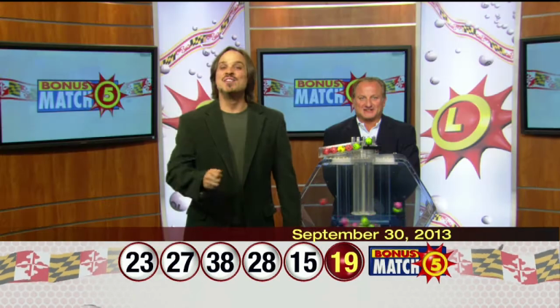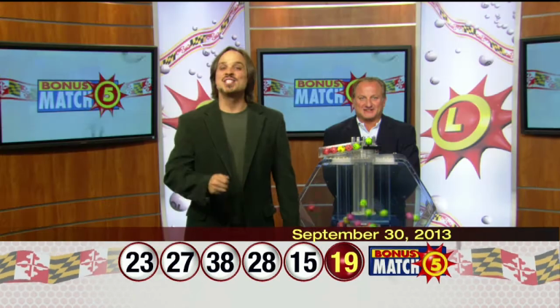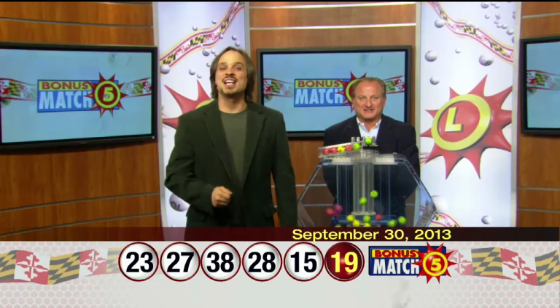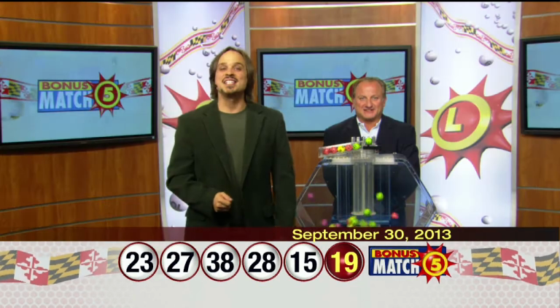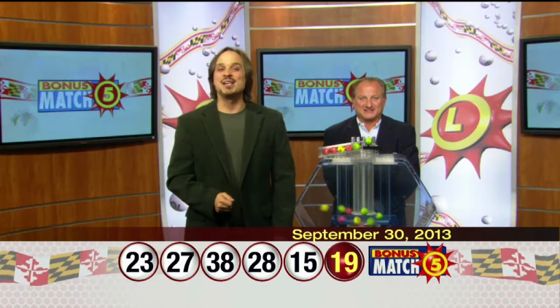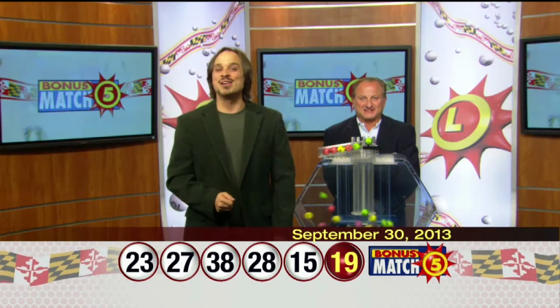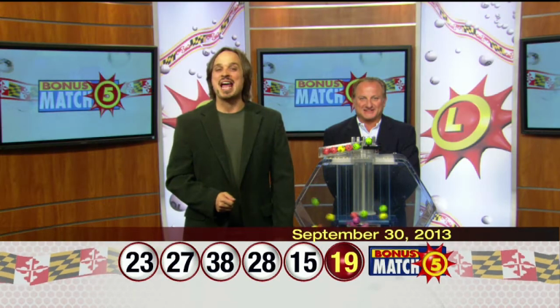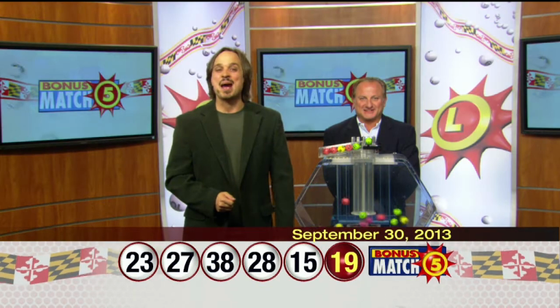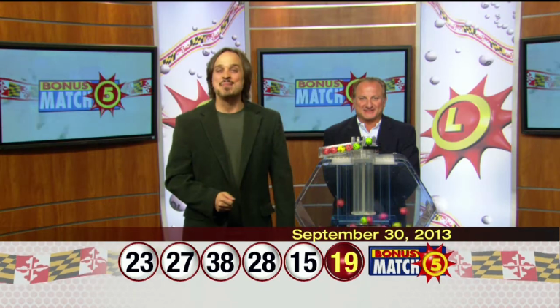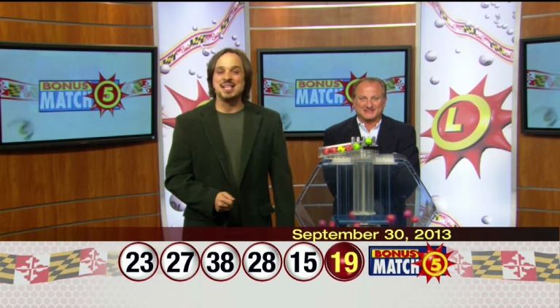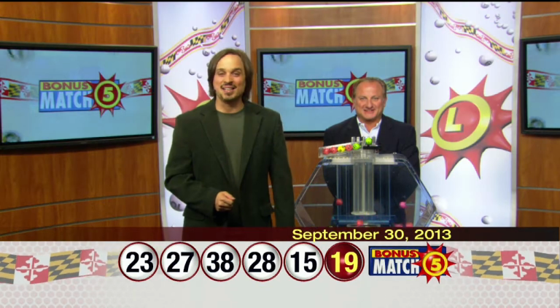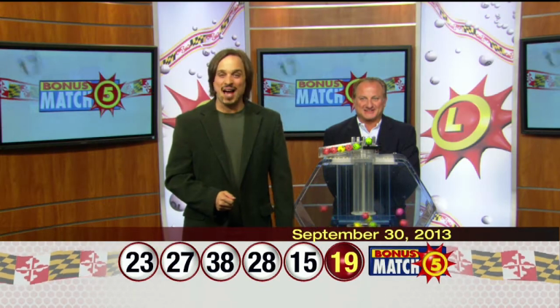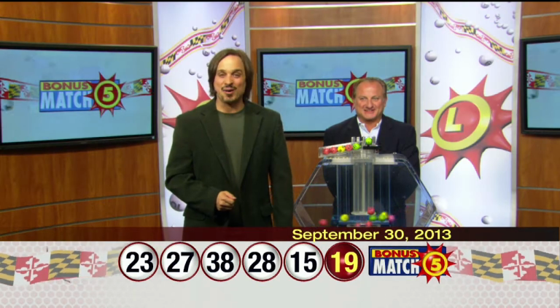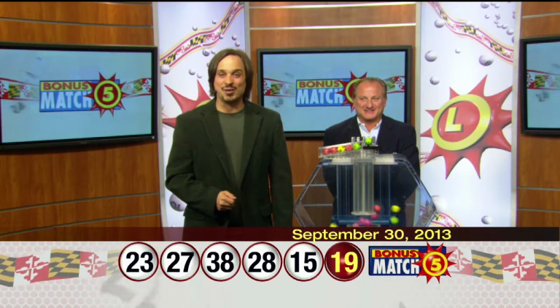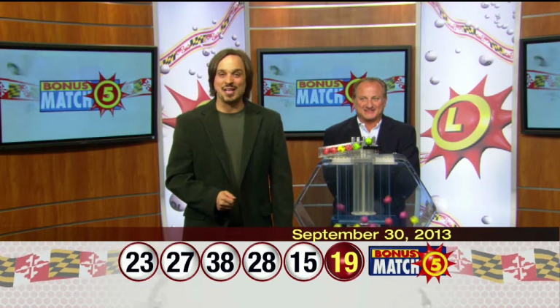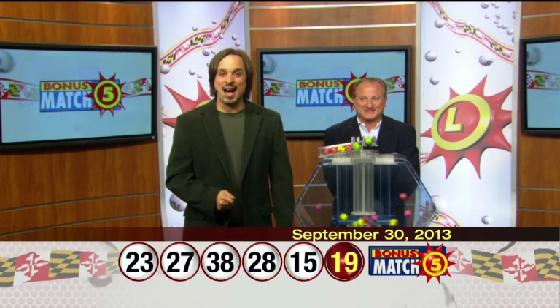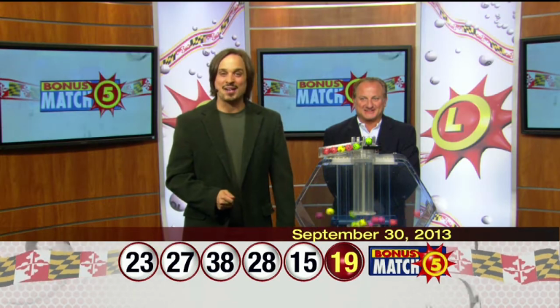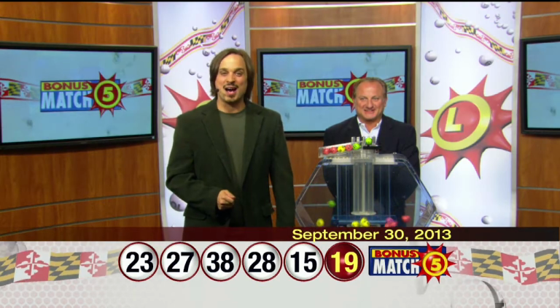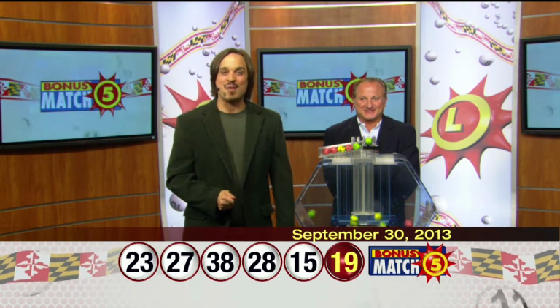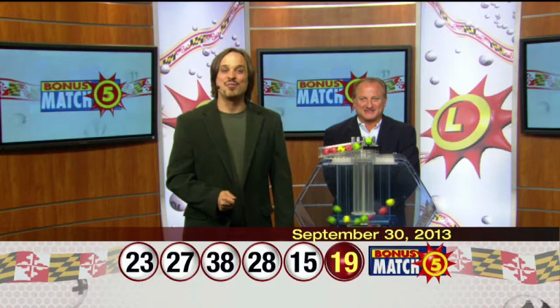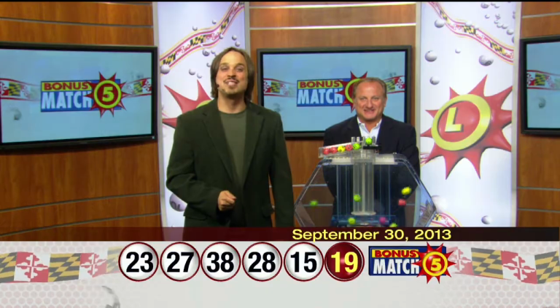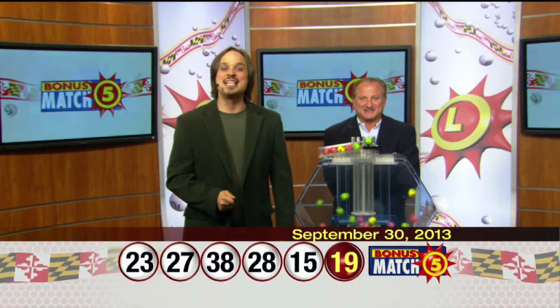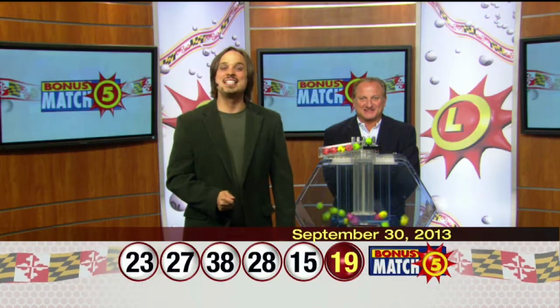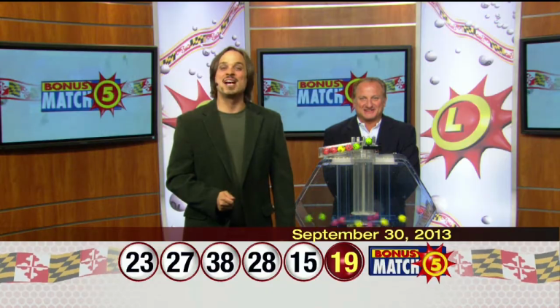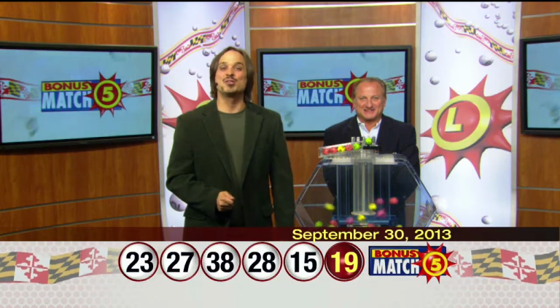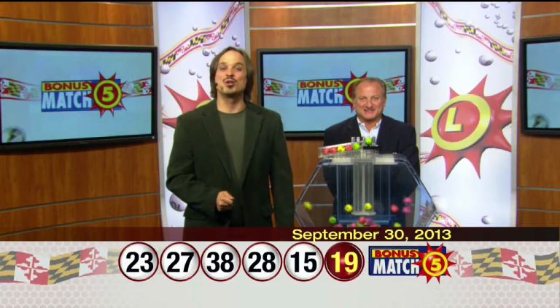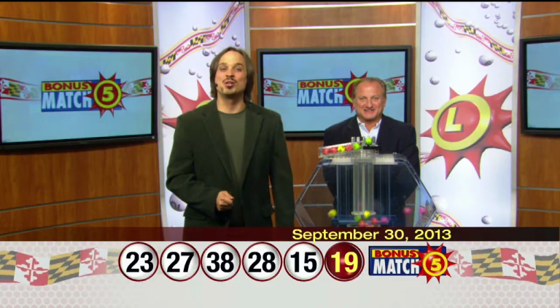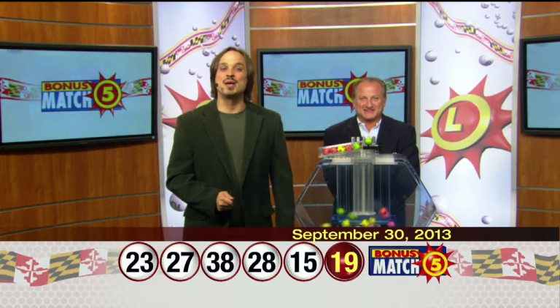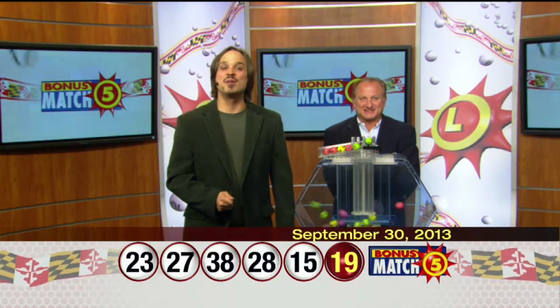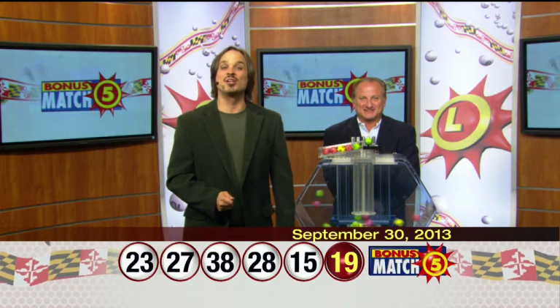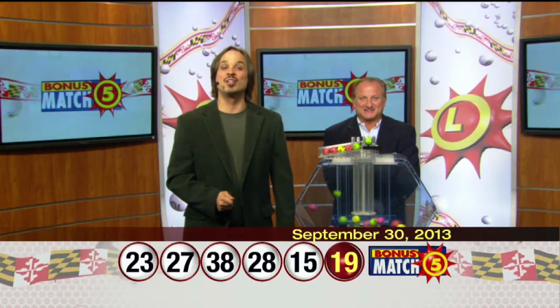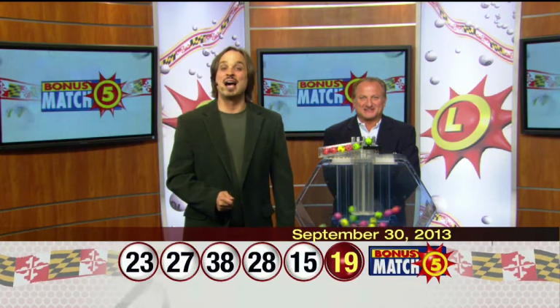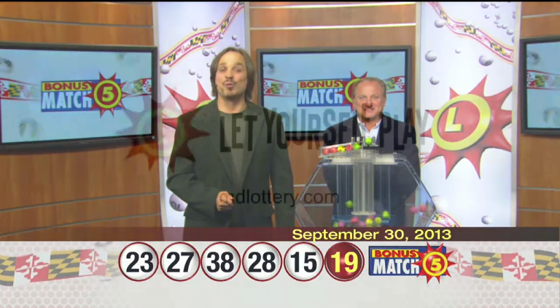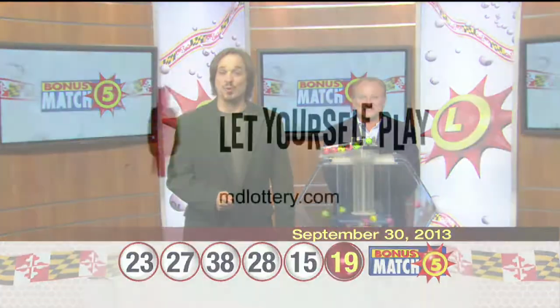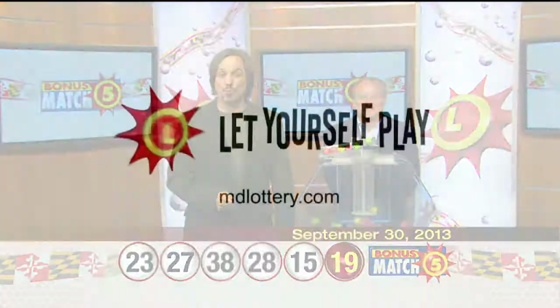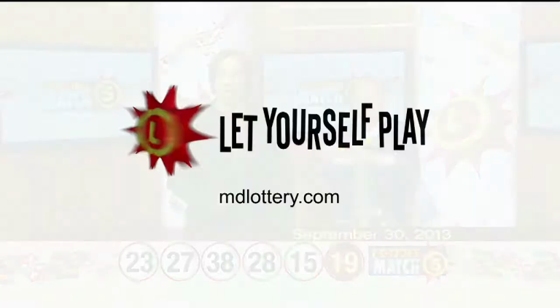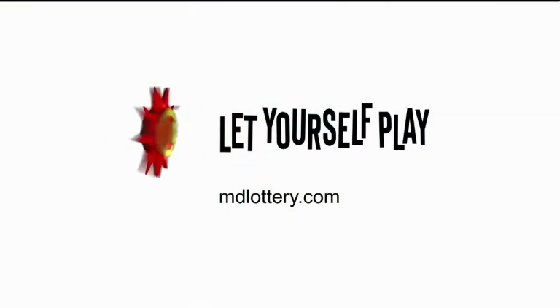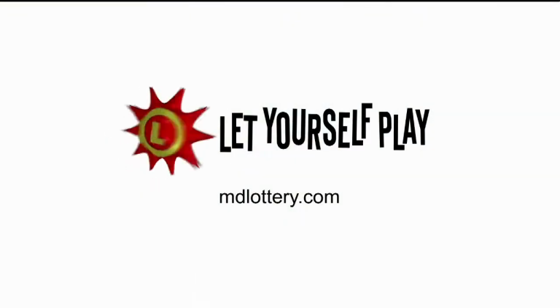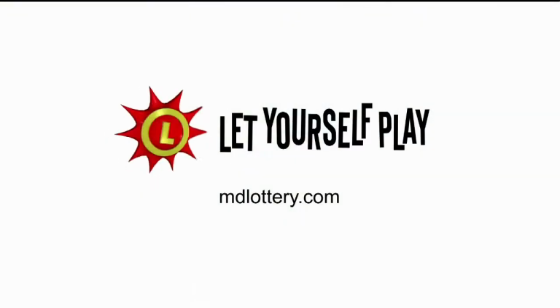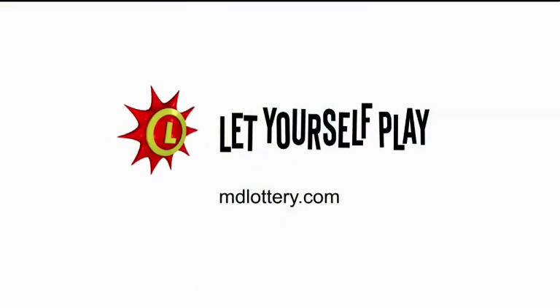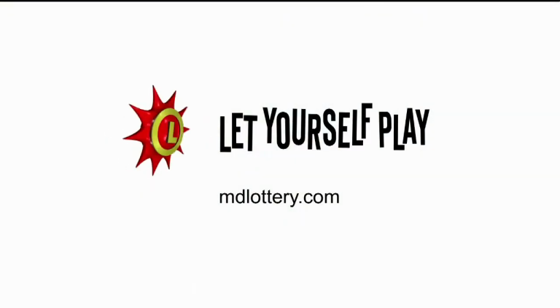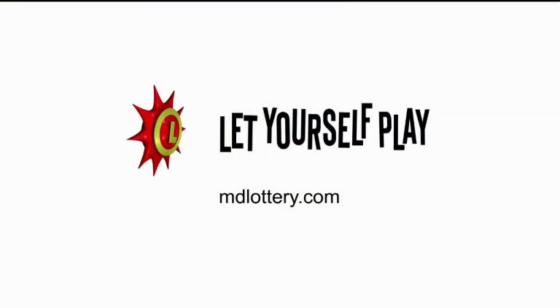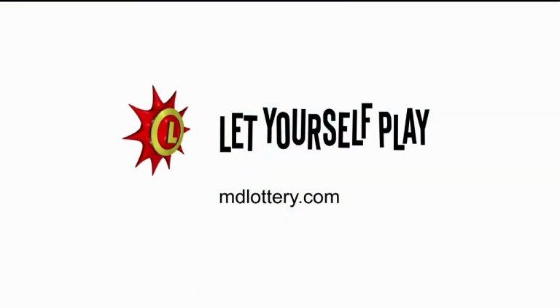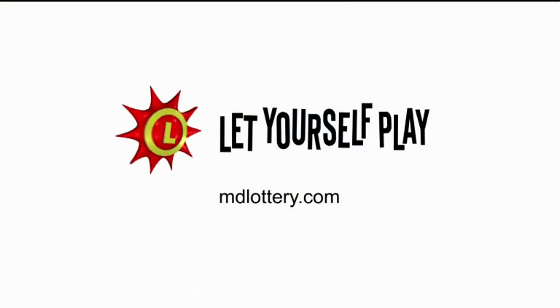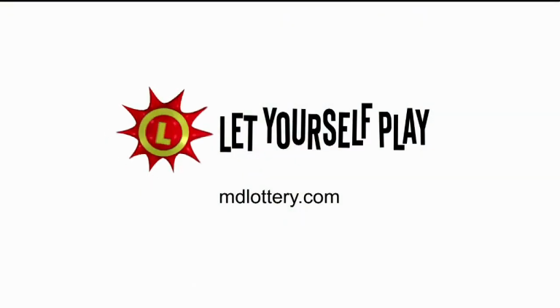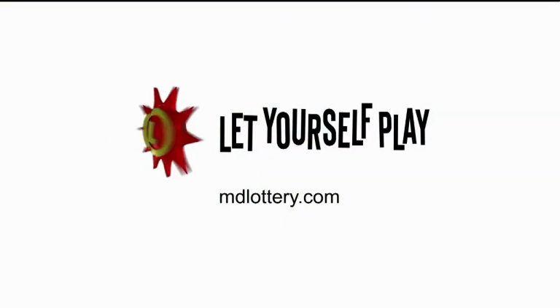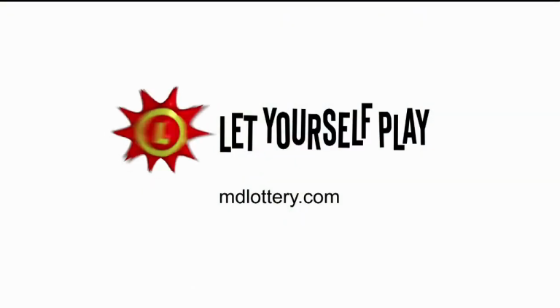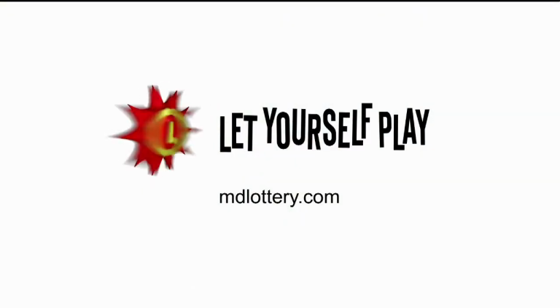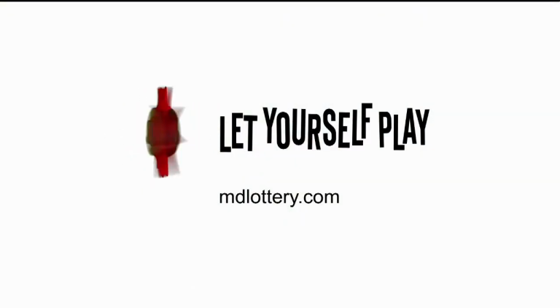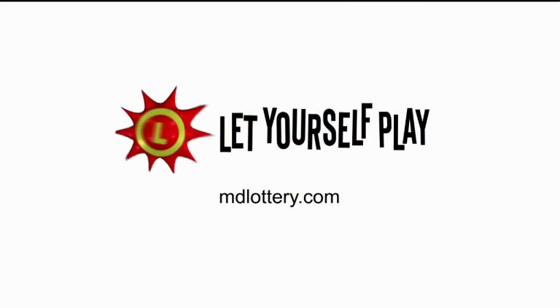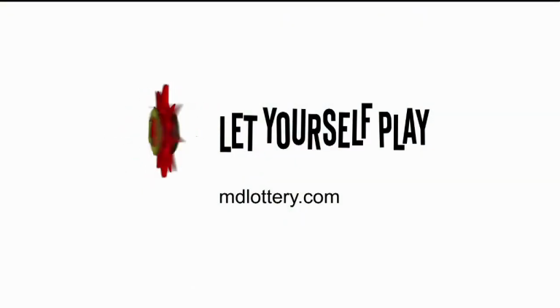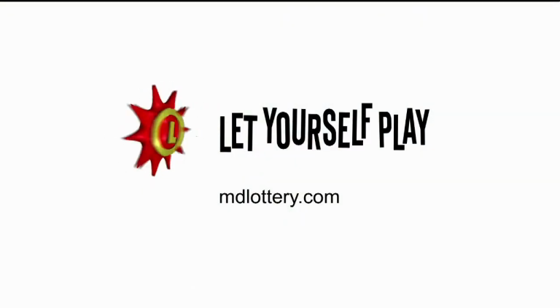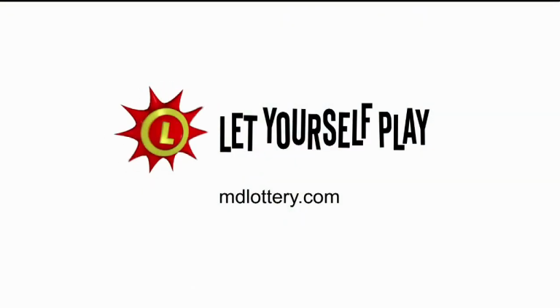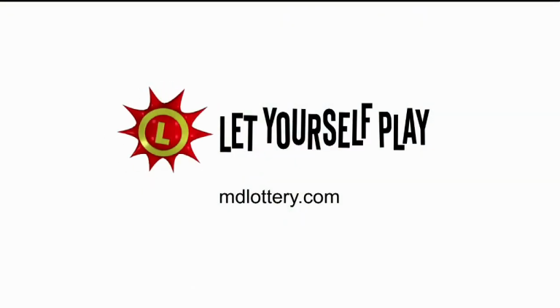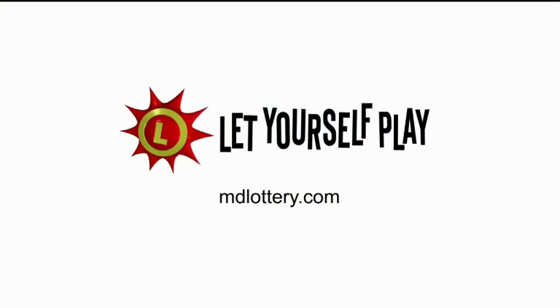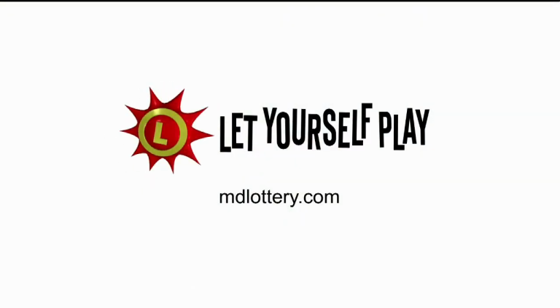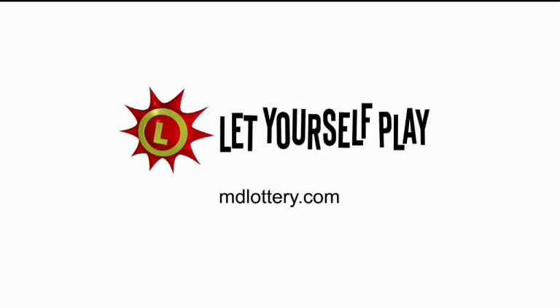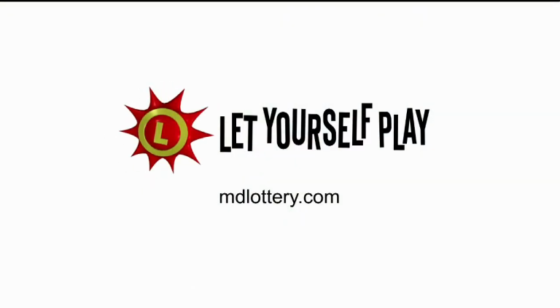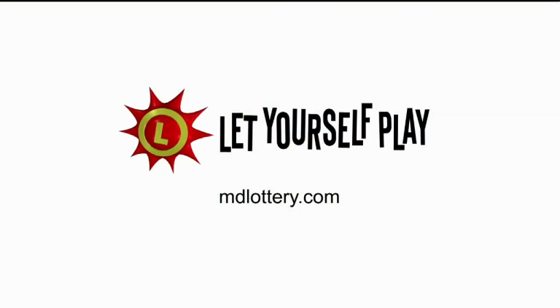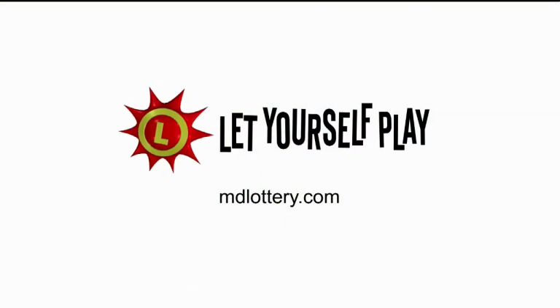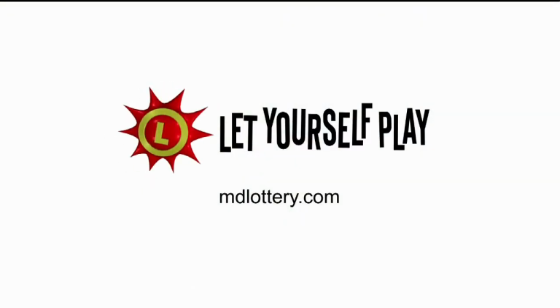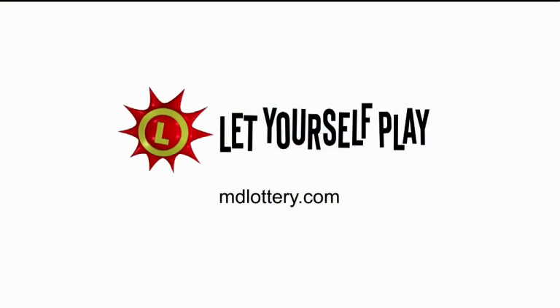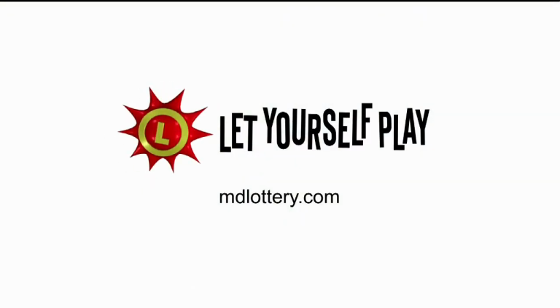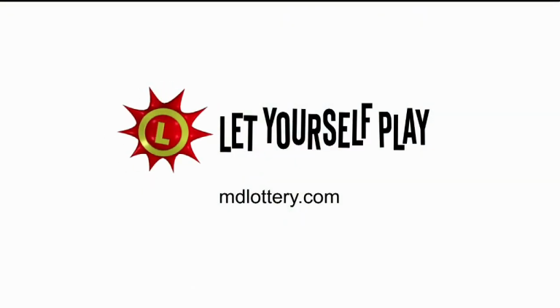Visit us at mdlottery.com for details on claiming your lottery winnings. The Maryland Lottery, let yourself play.